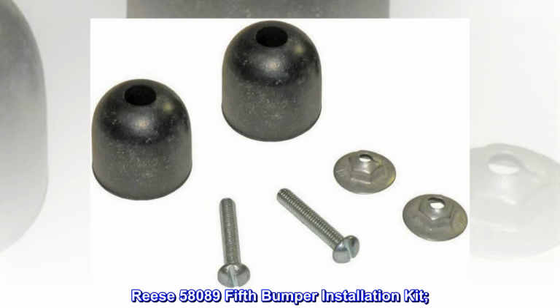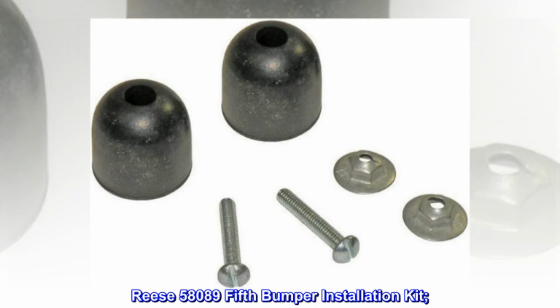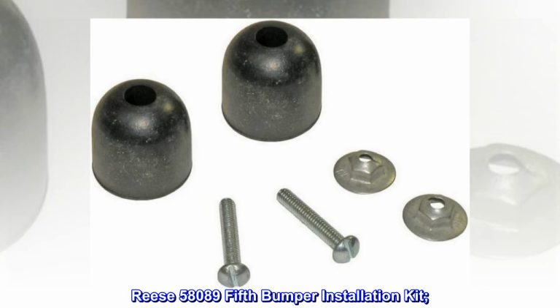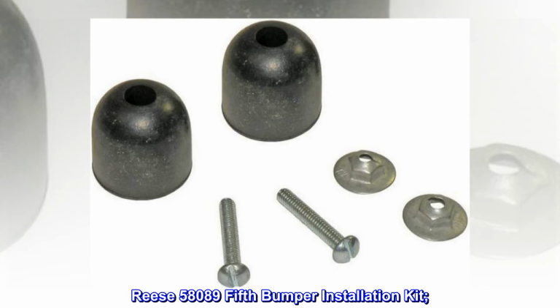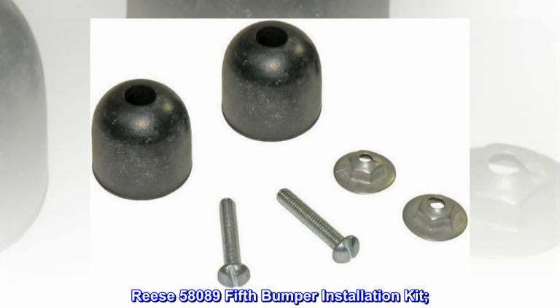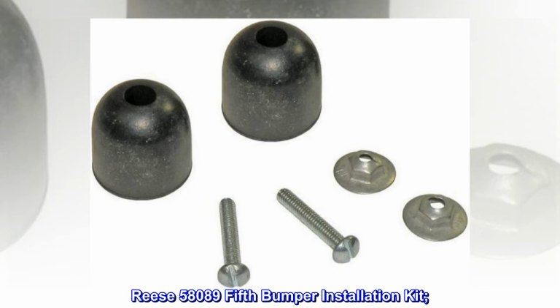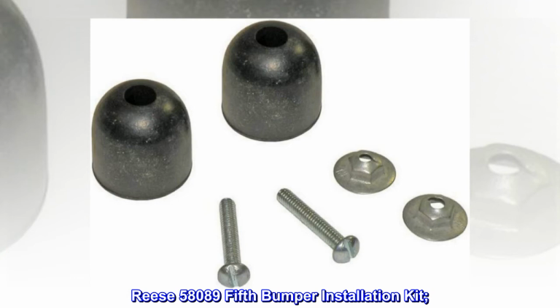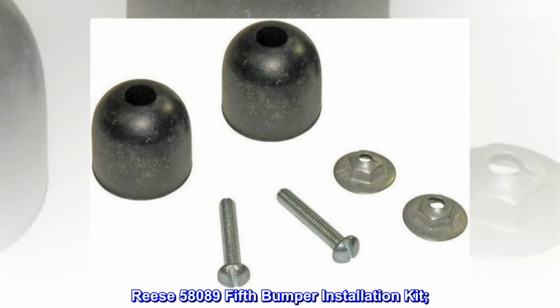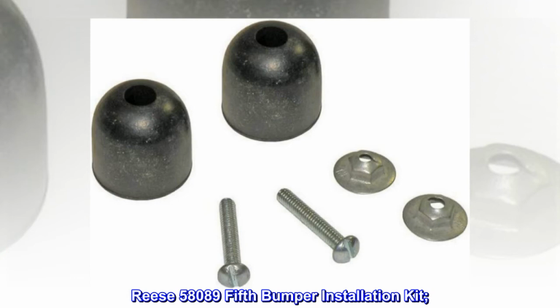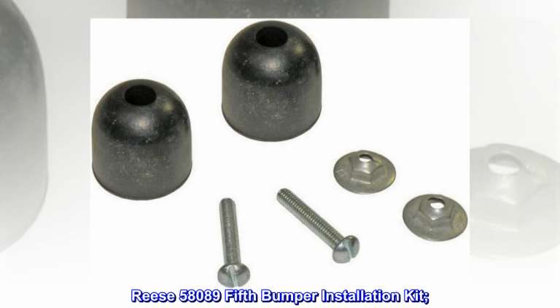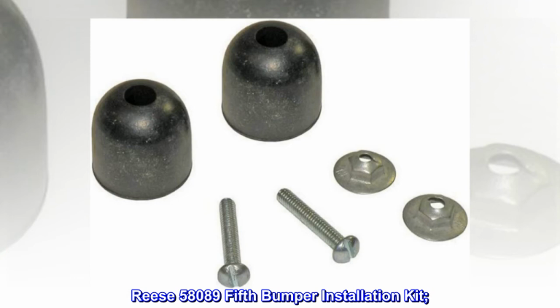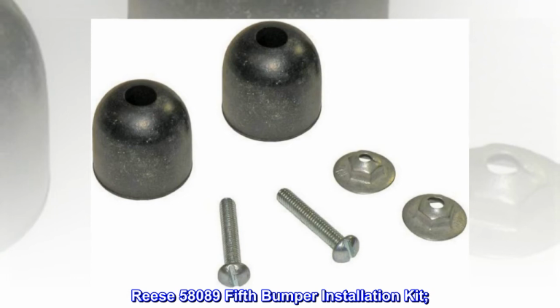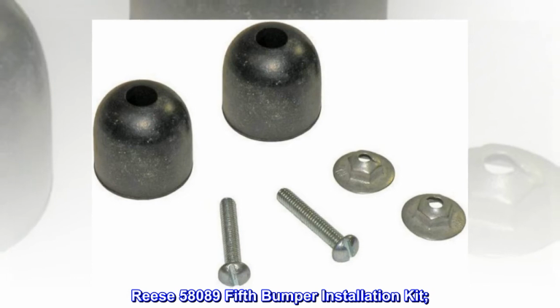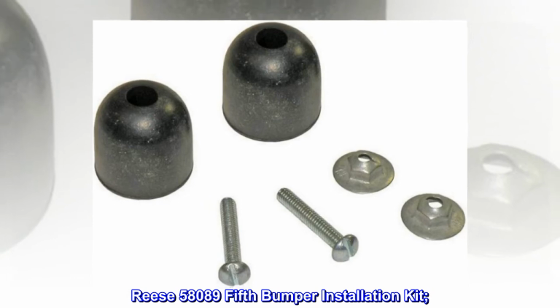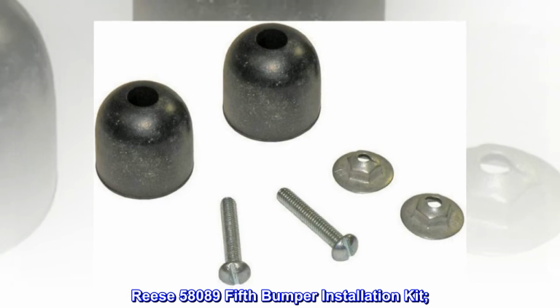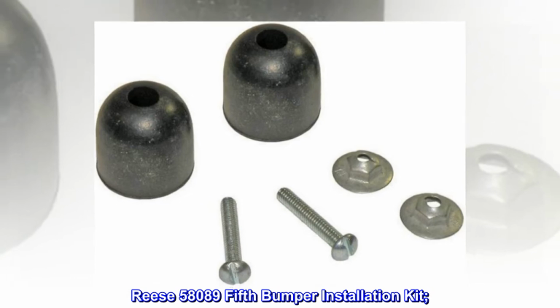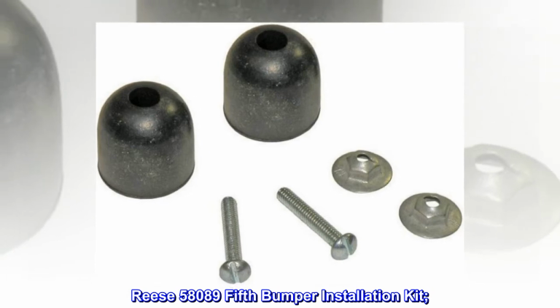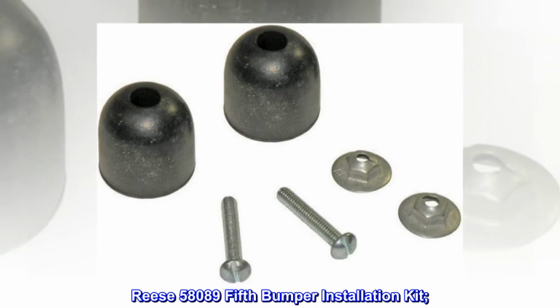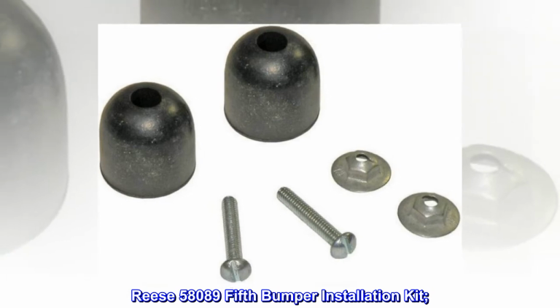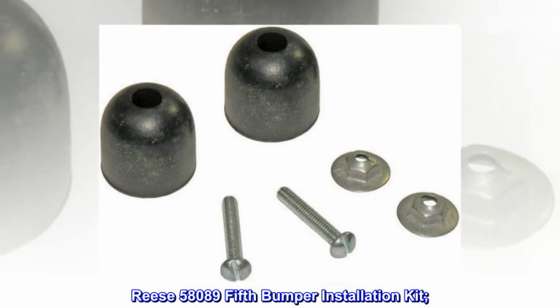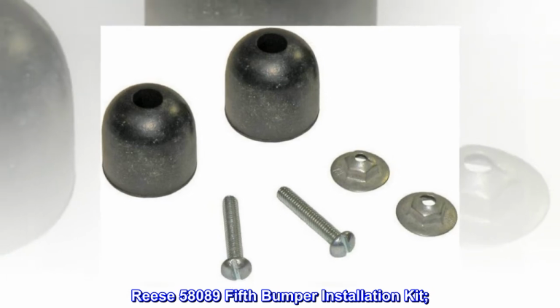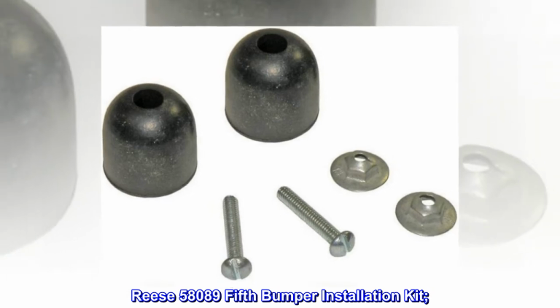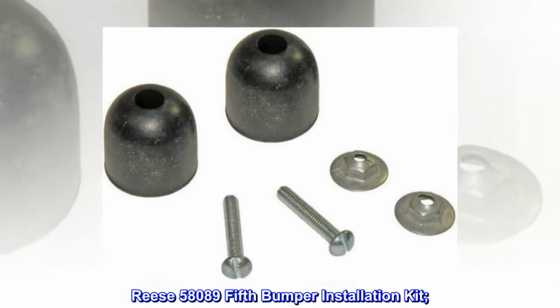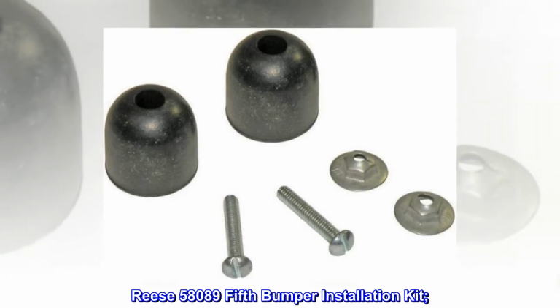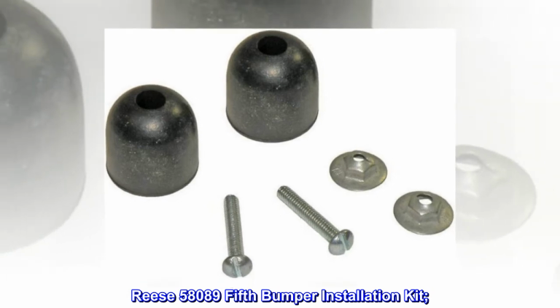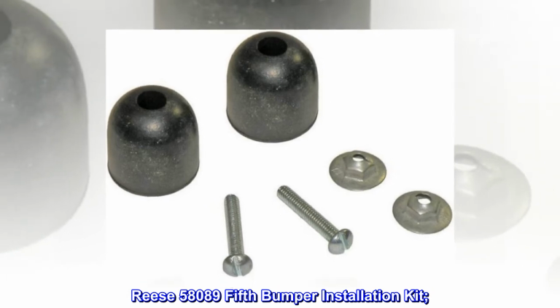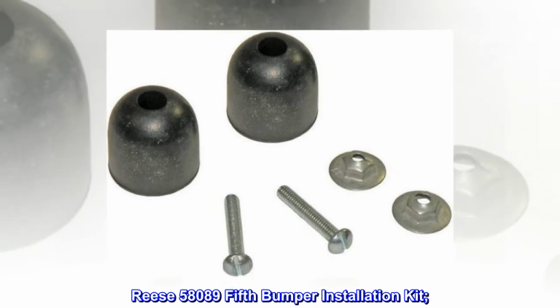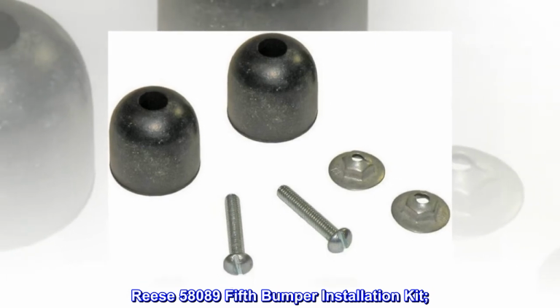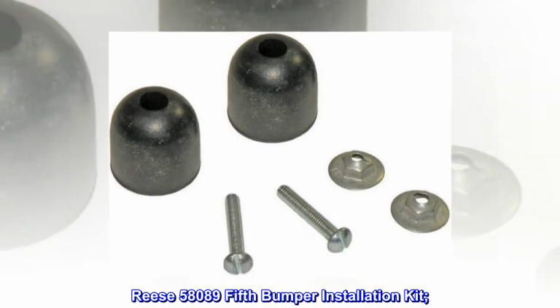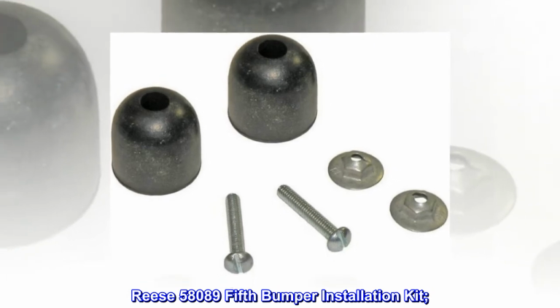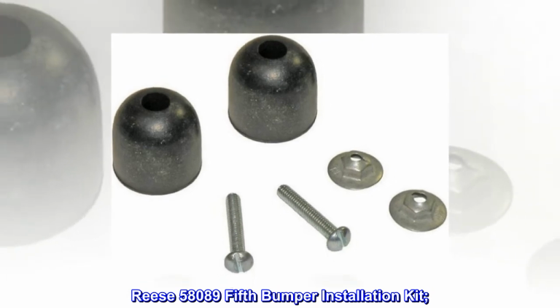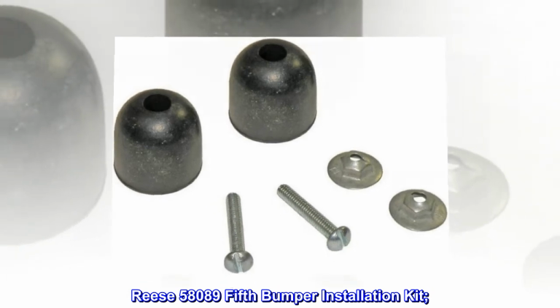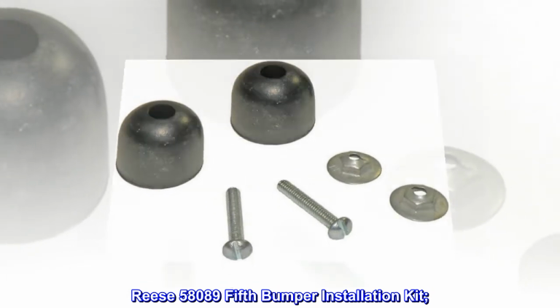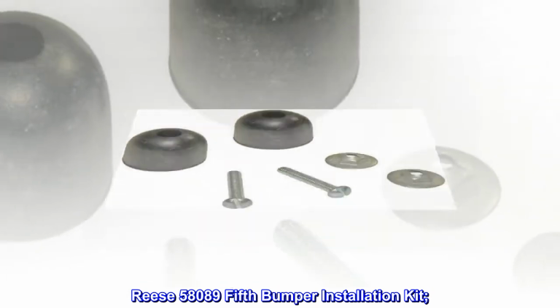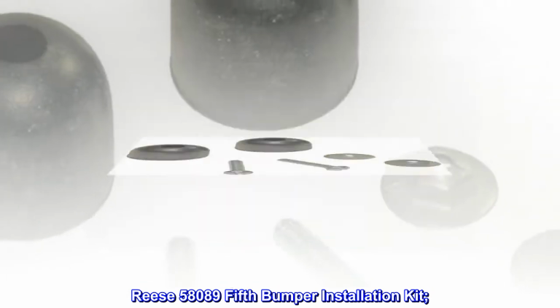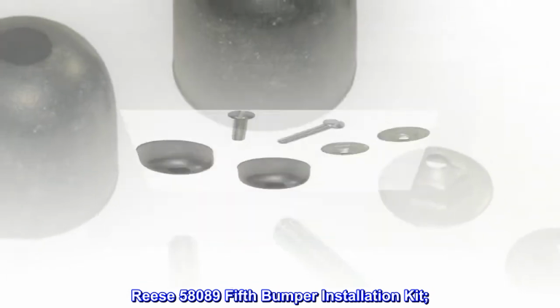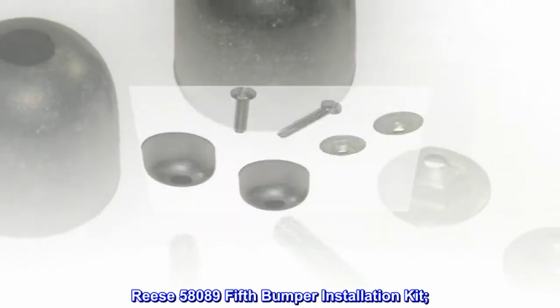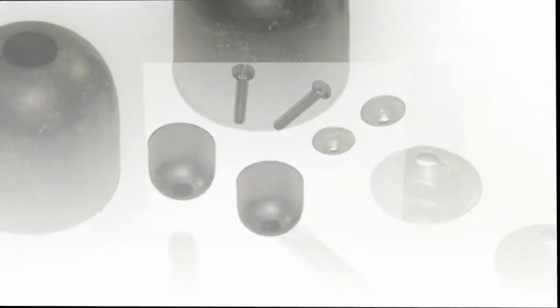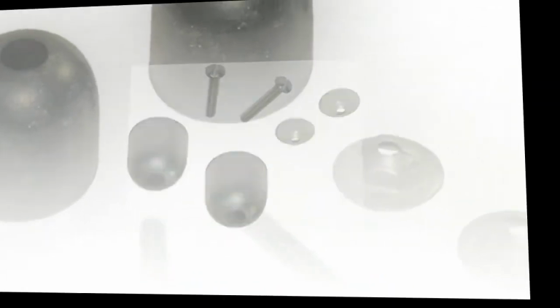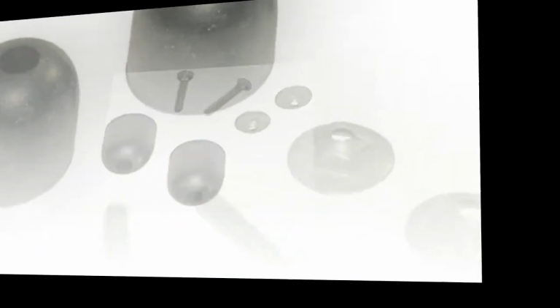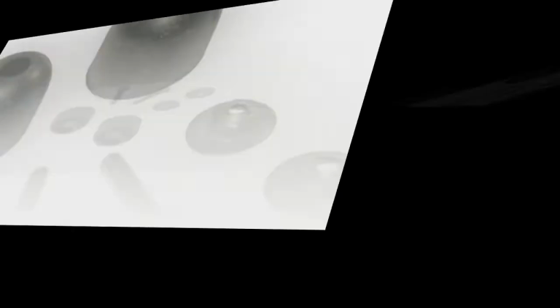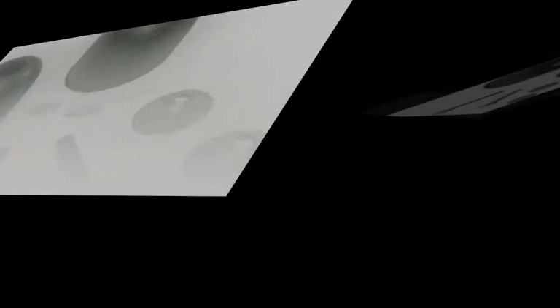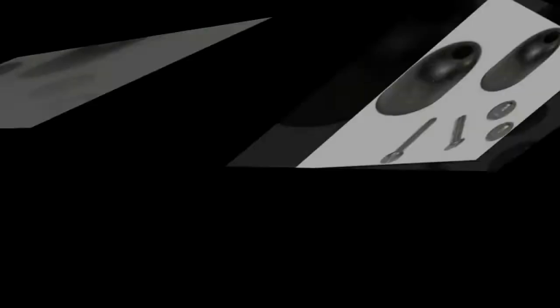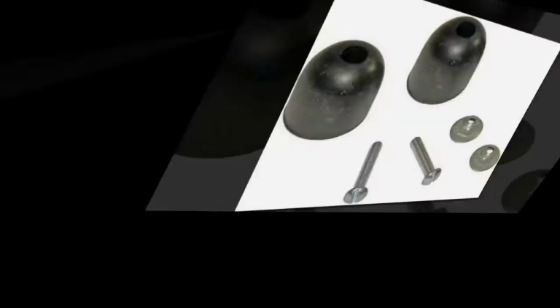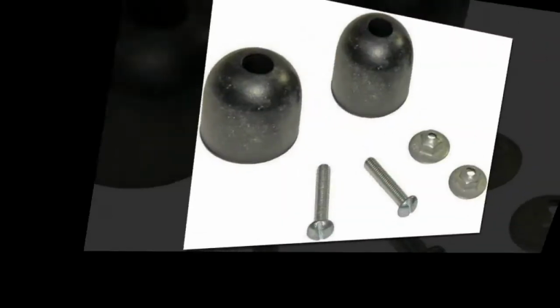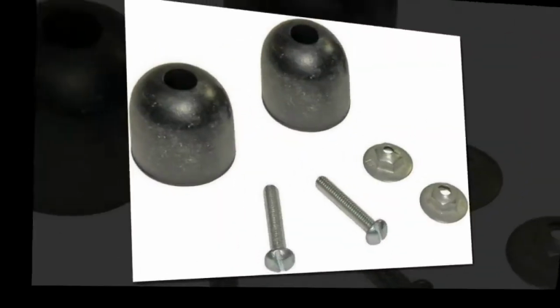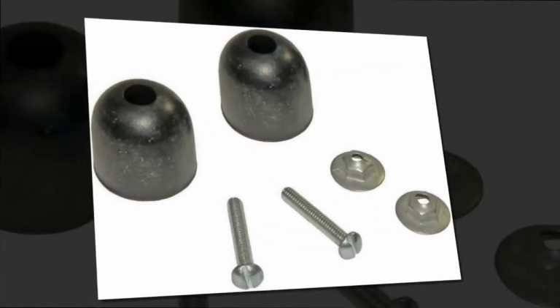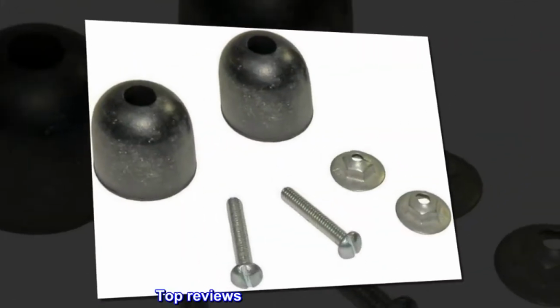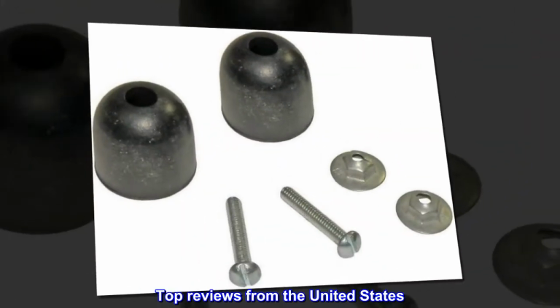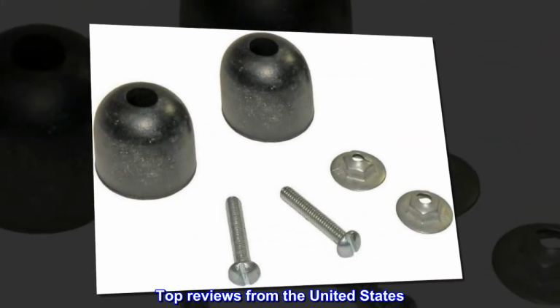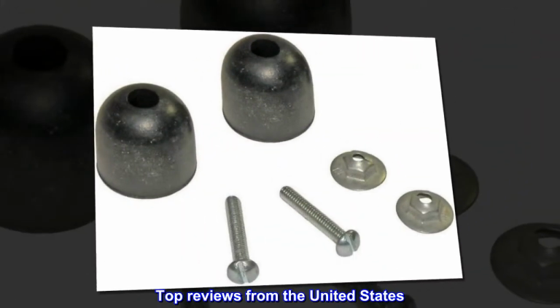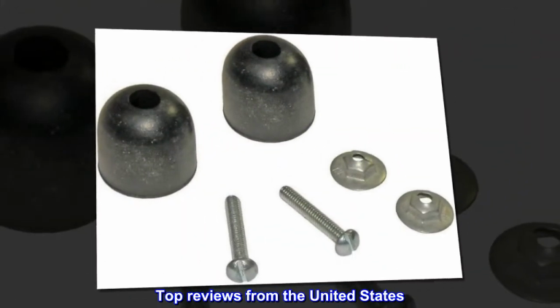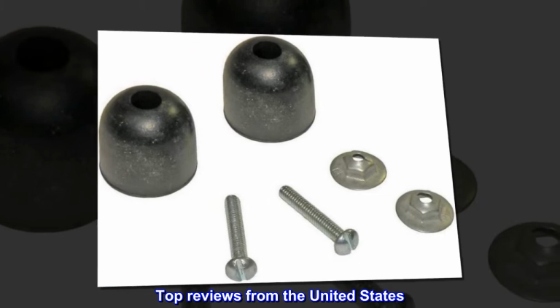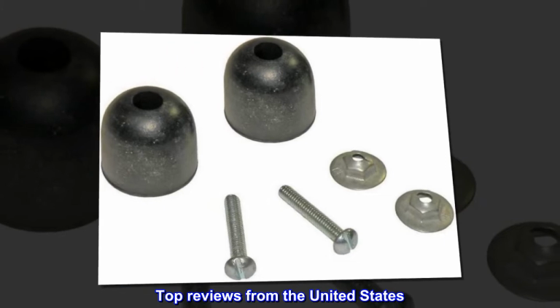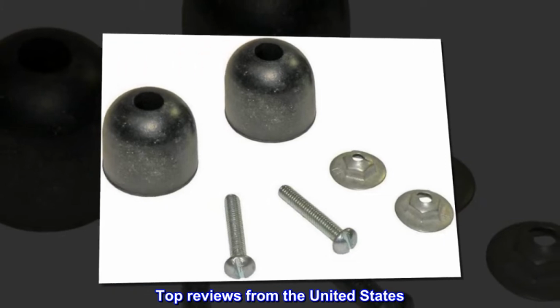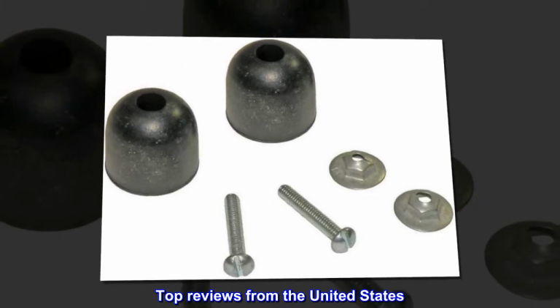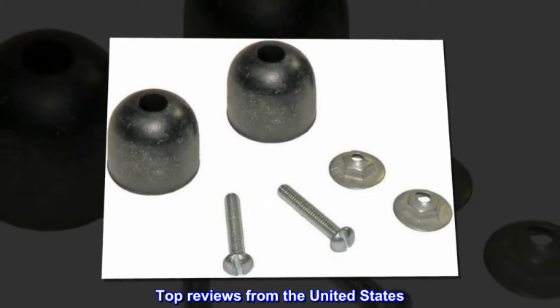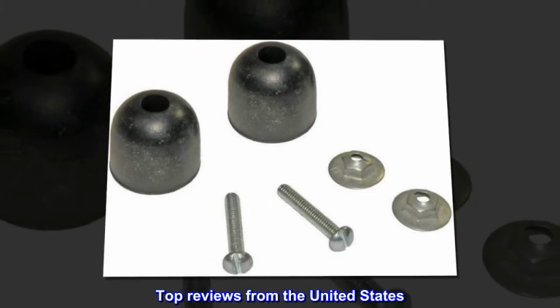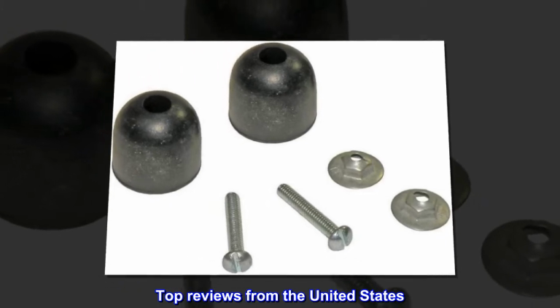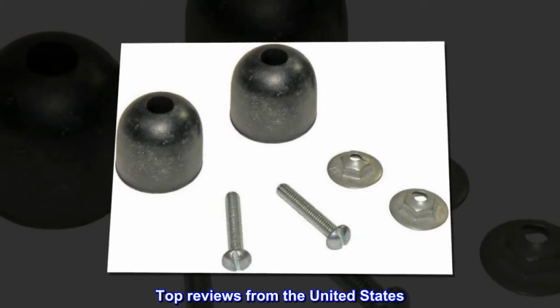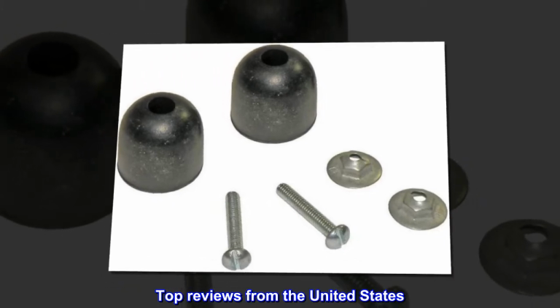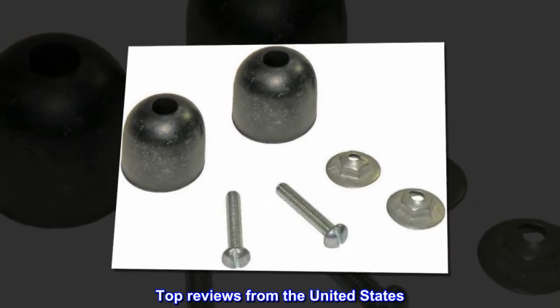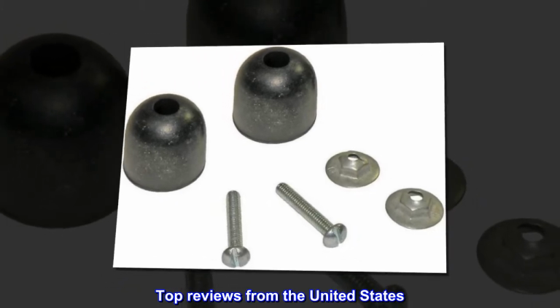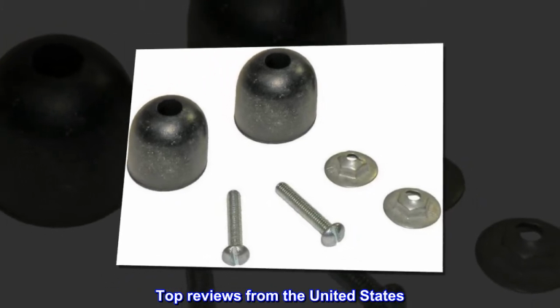Reese 58089 5th Bumper Installation Kit. Top reviews from the United States.